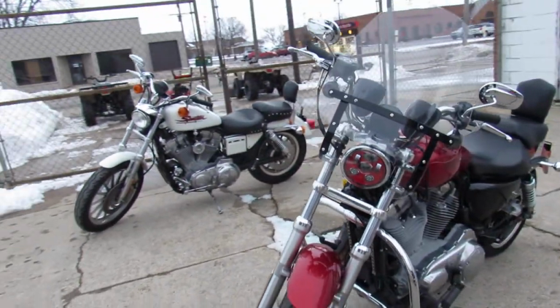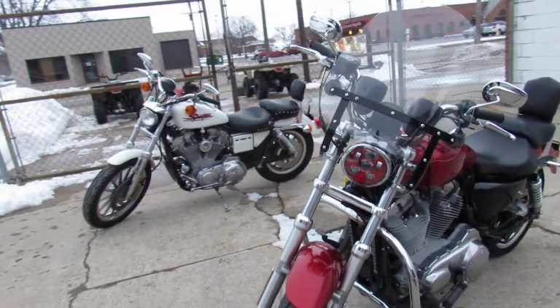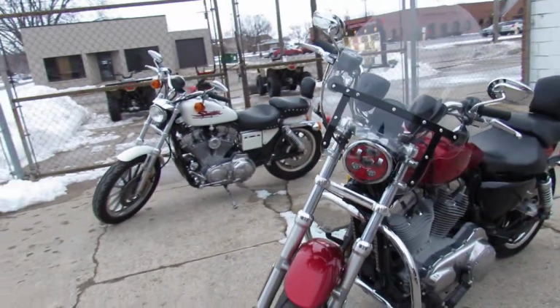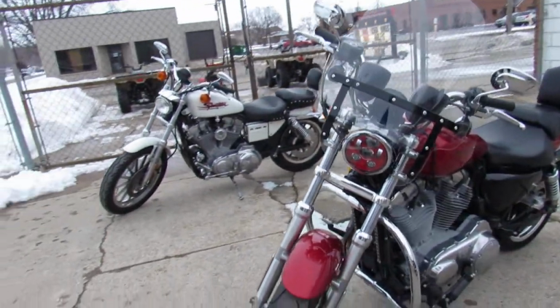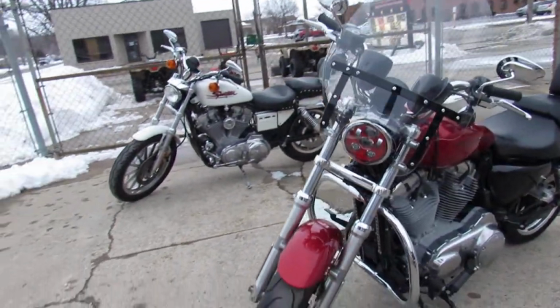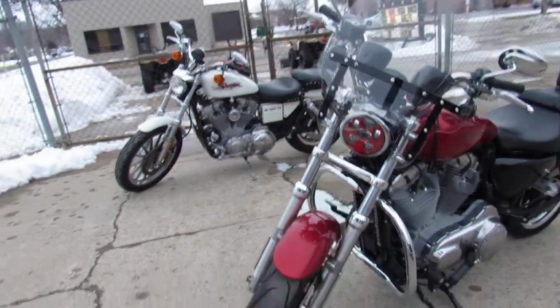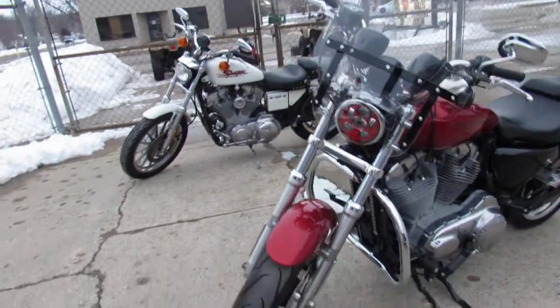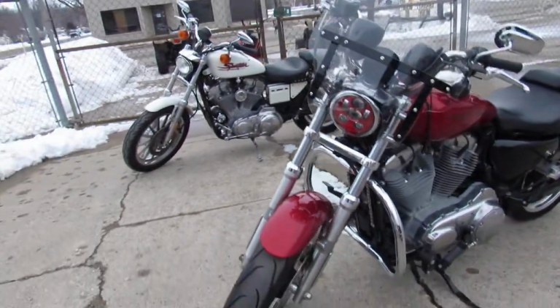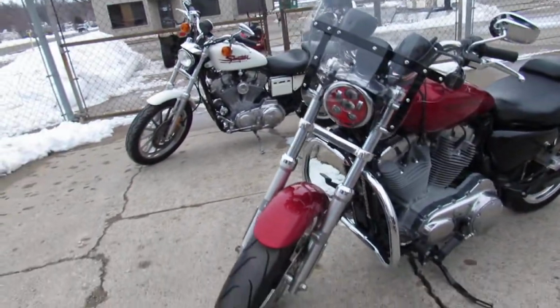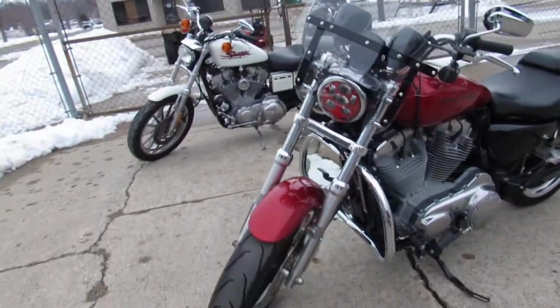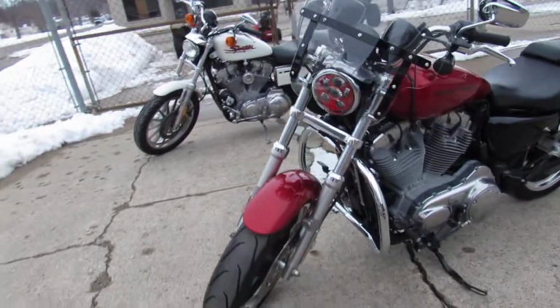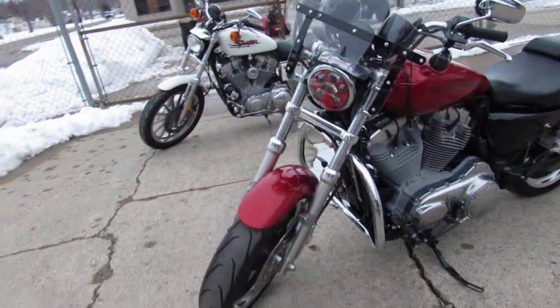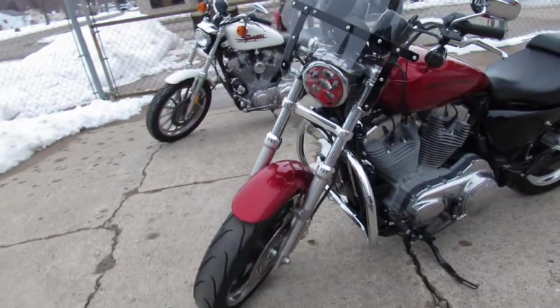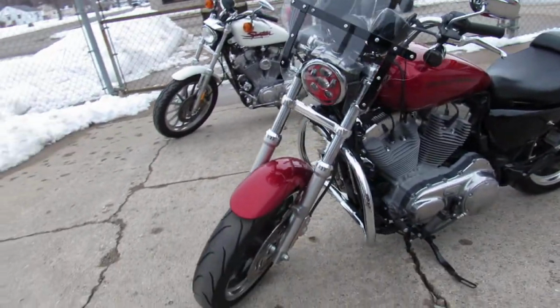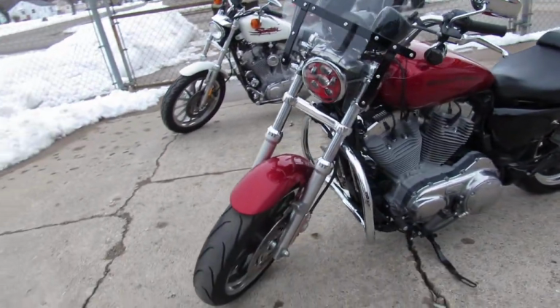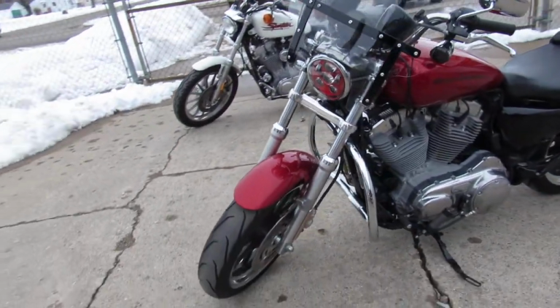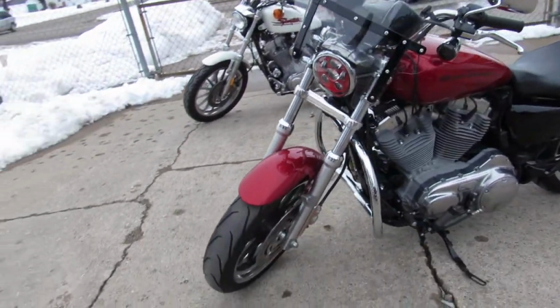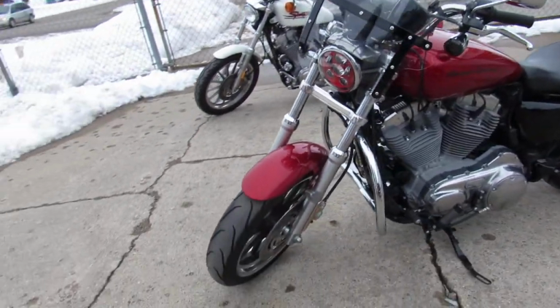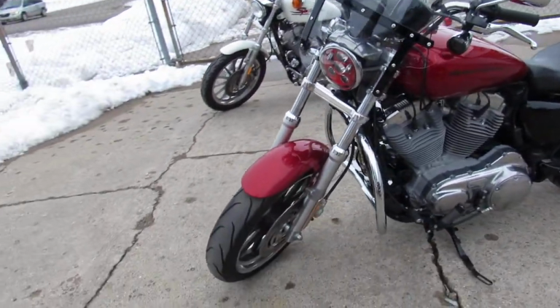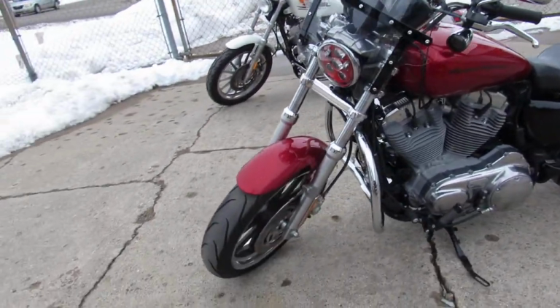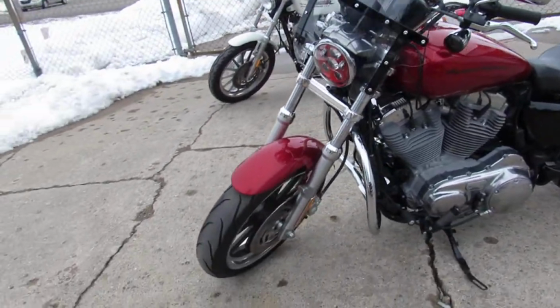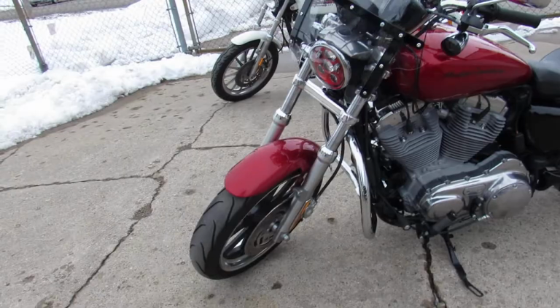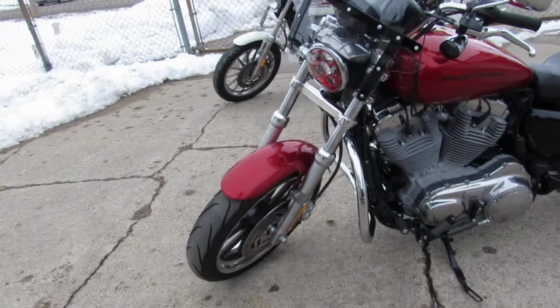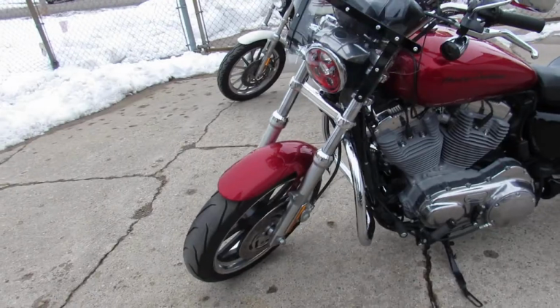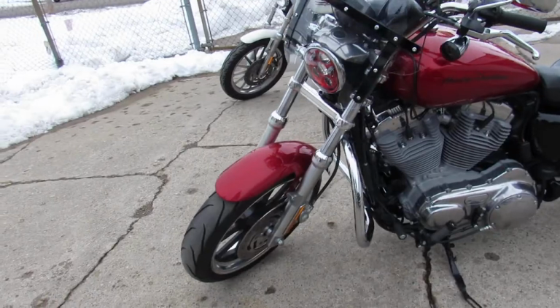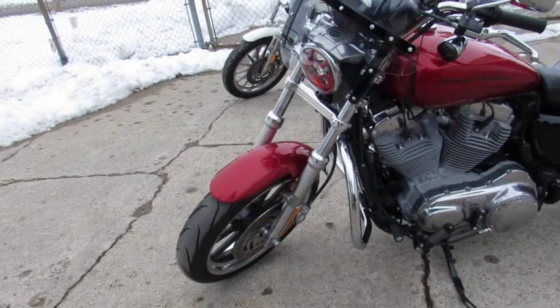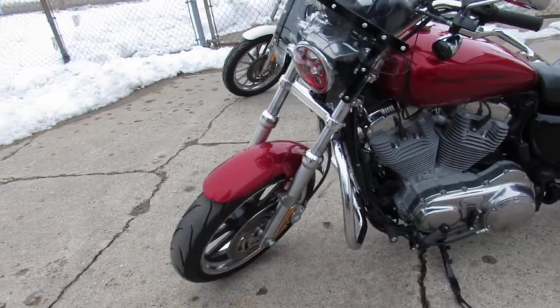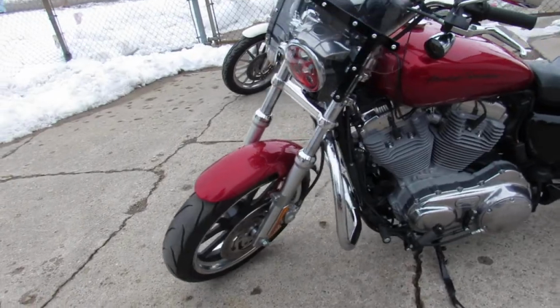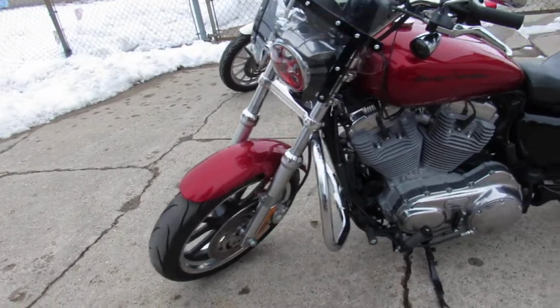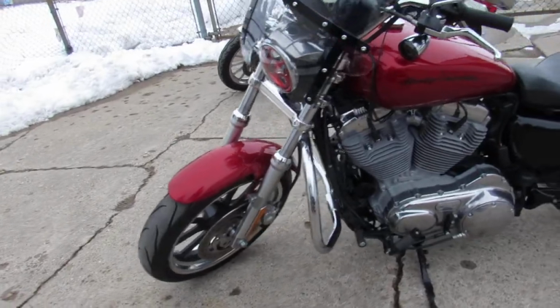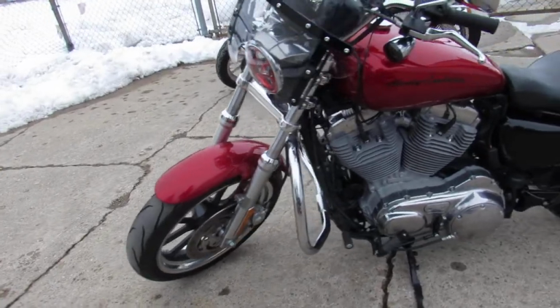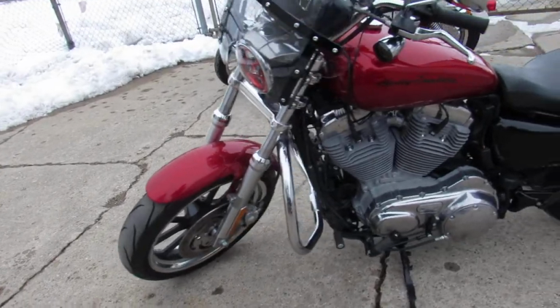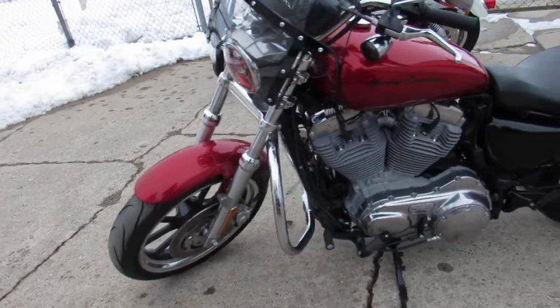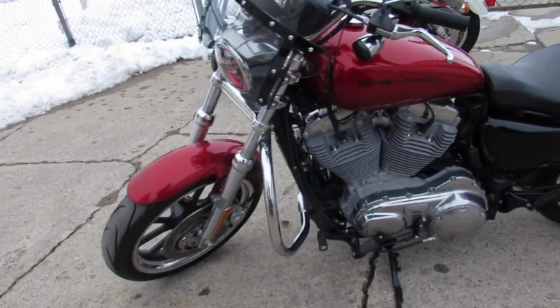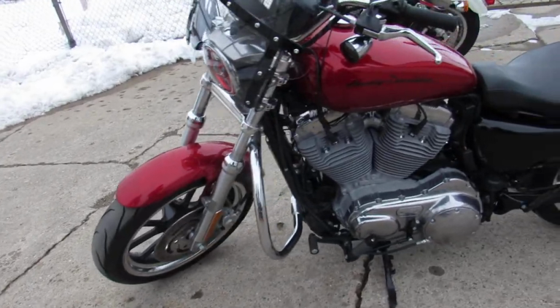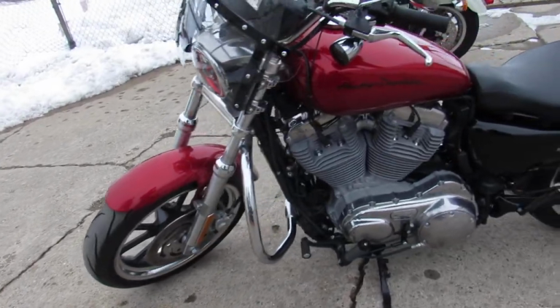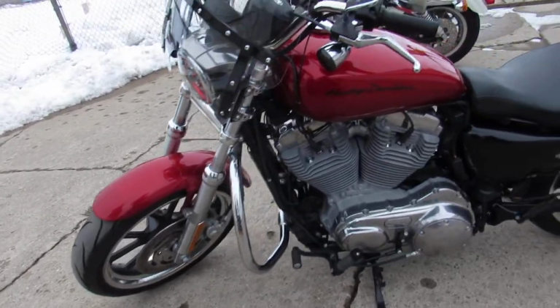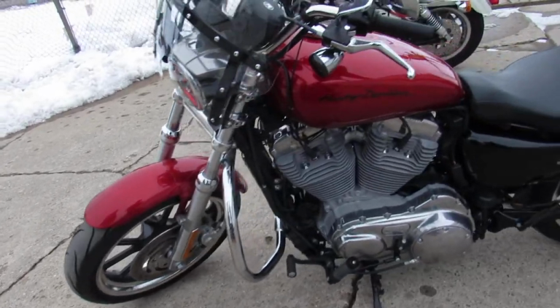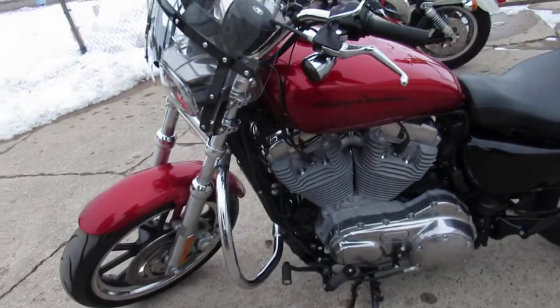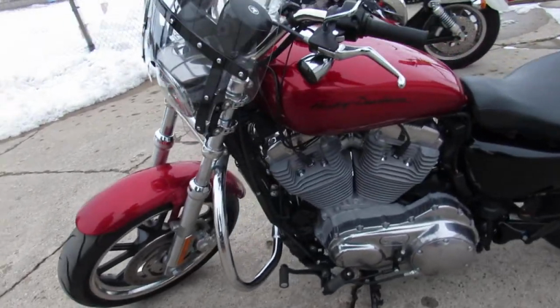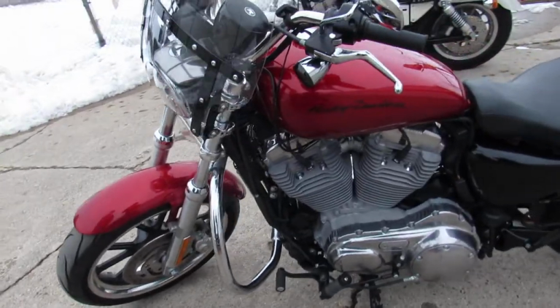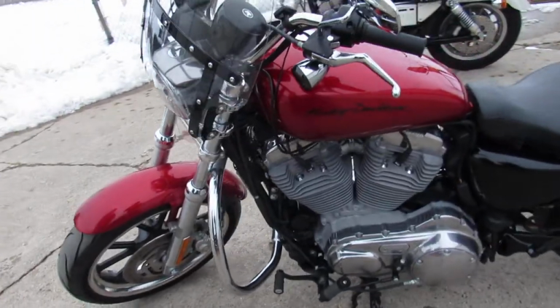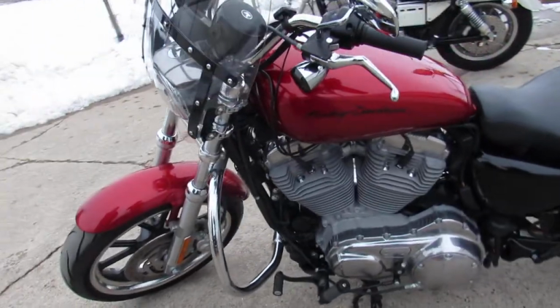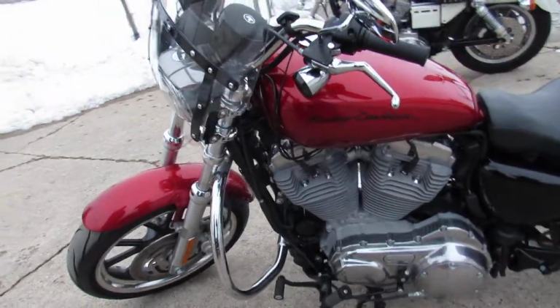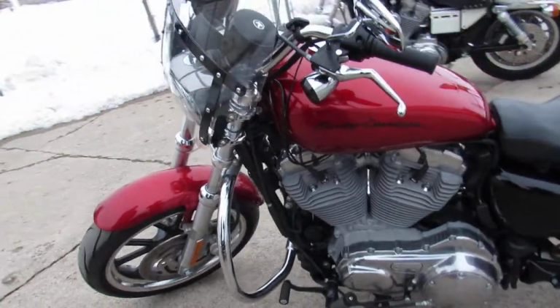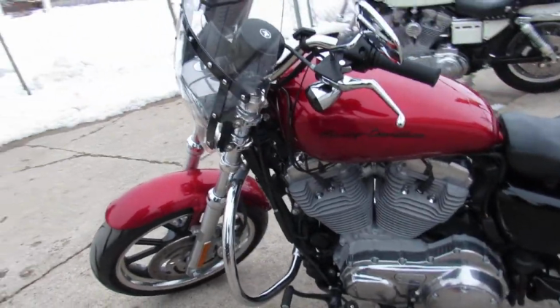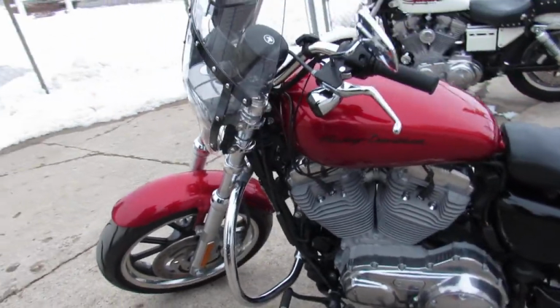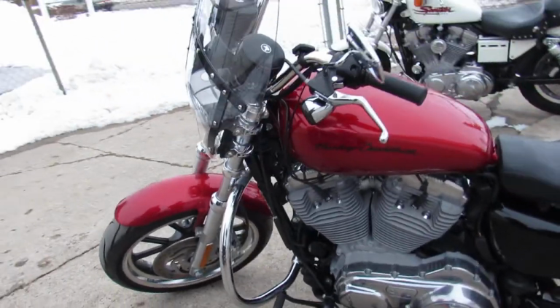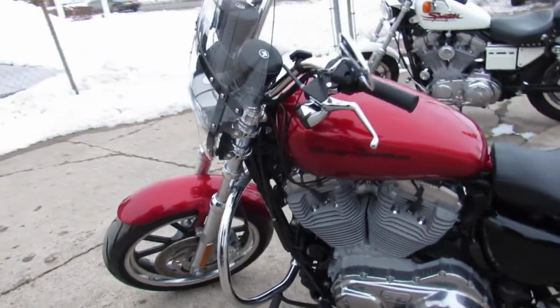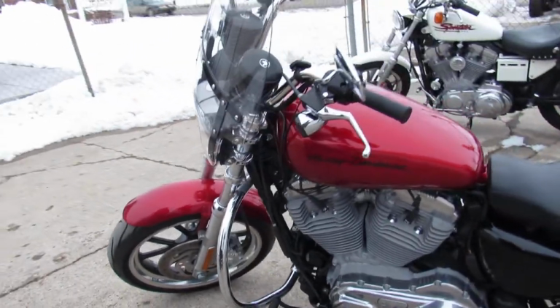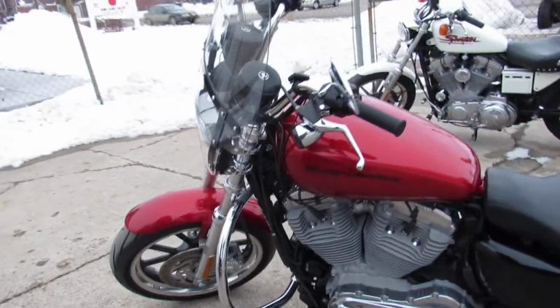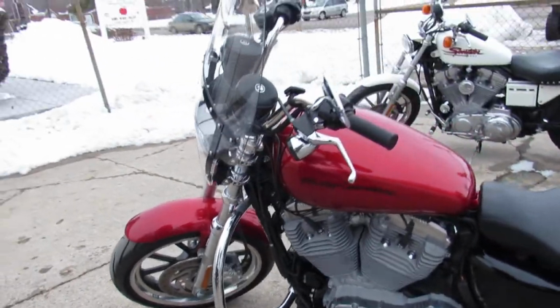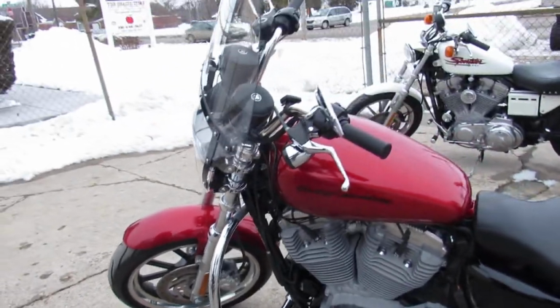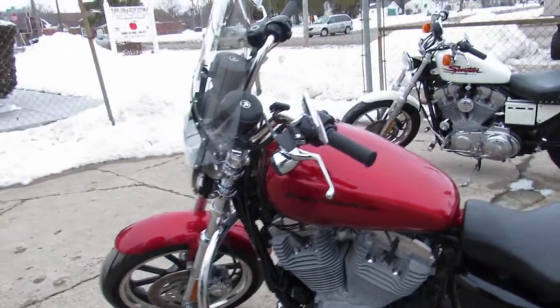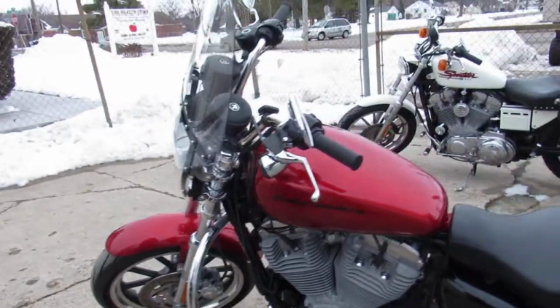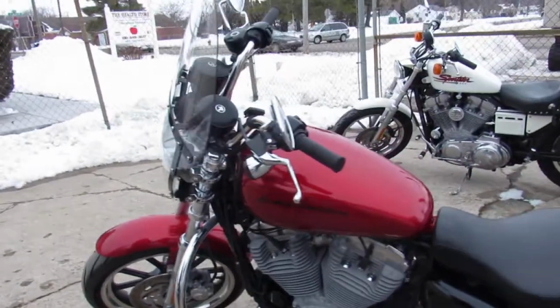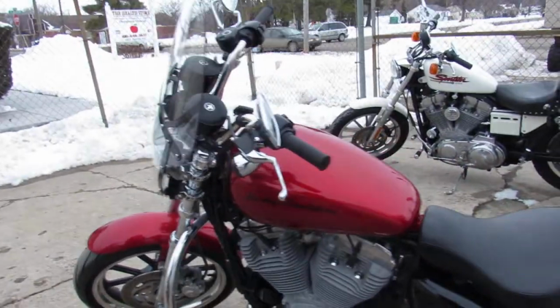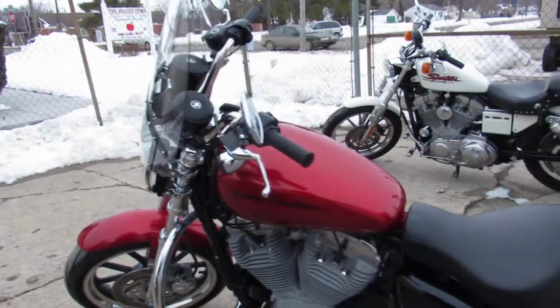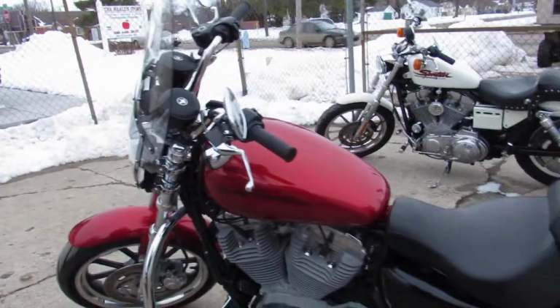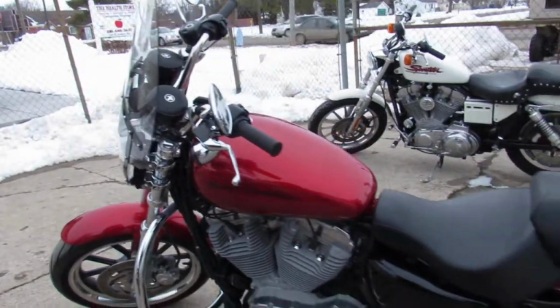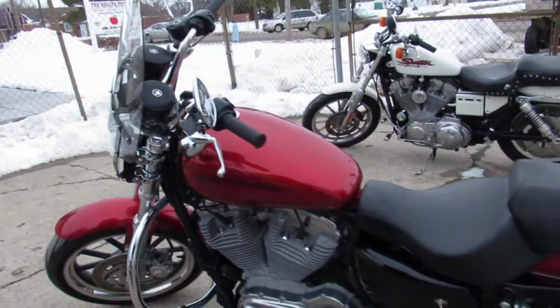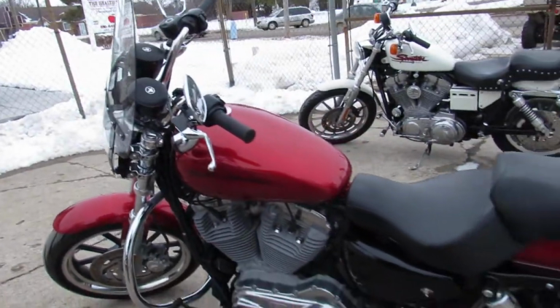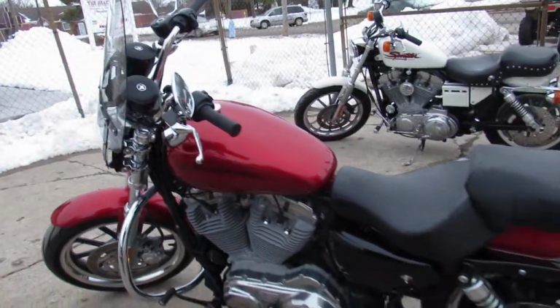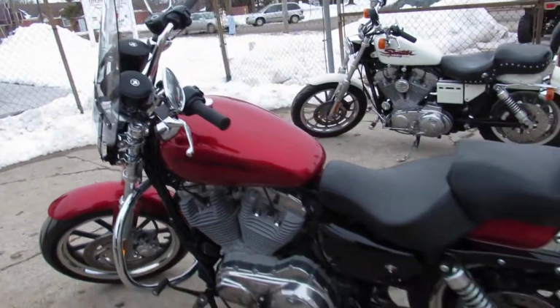It's a sharp bike with the Ember Red Sunglow. Comes with windshield speakers, LED underlights, and Screamin' Eagle exhaust.